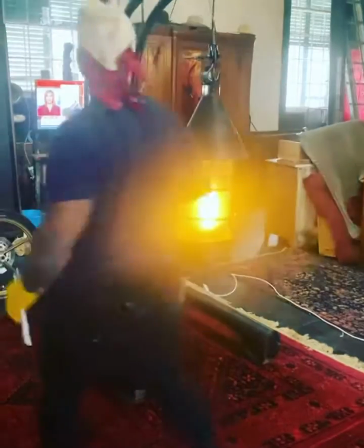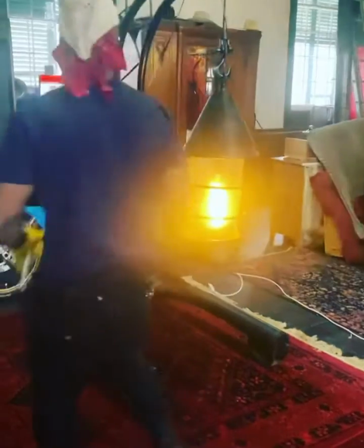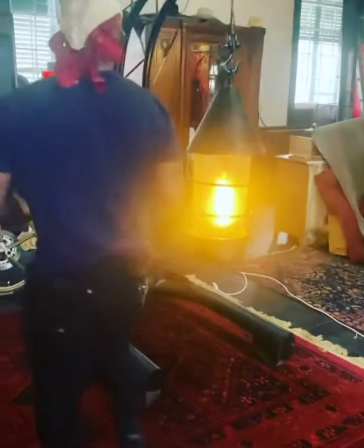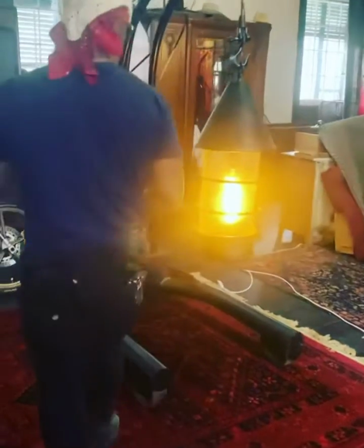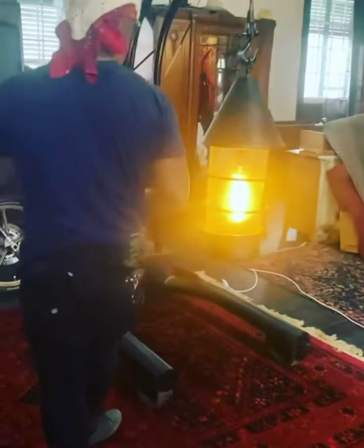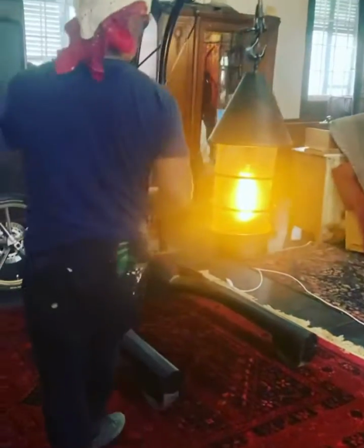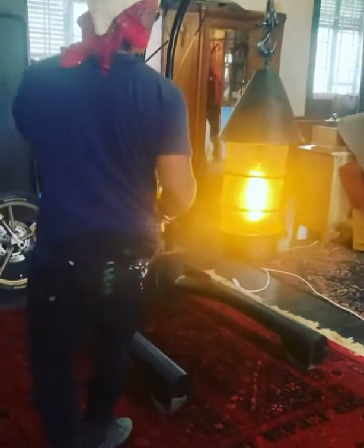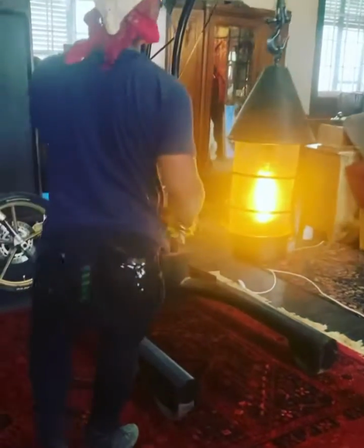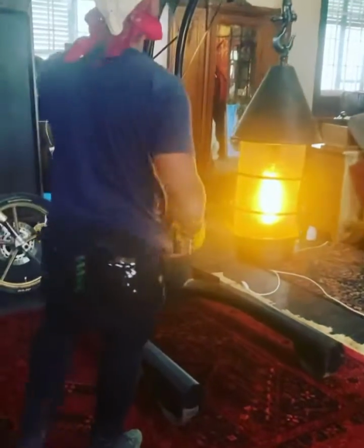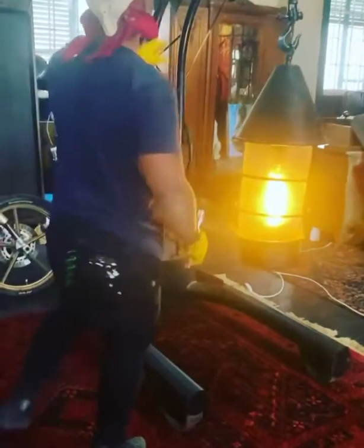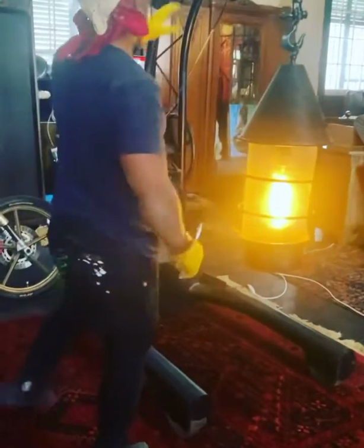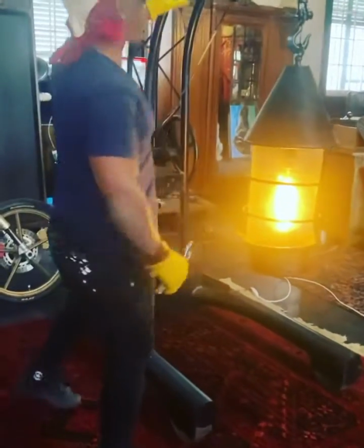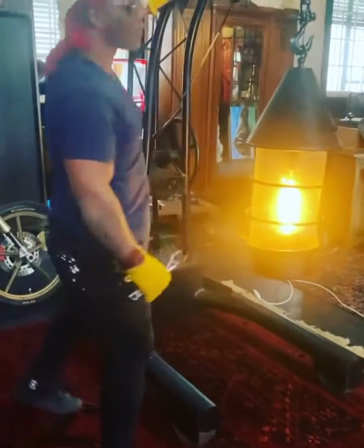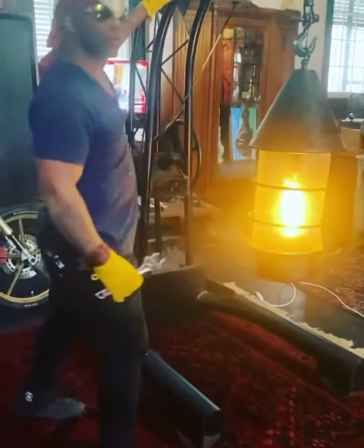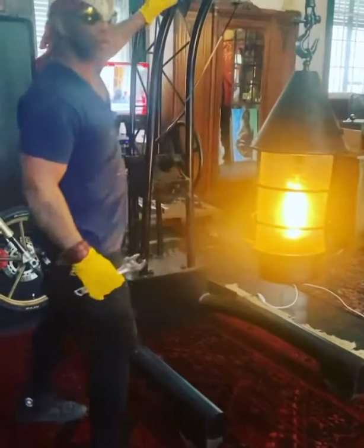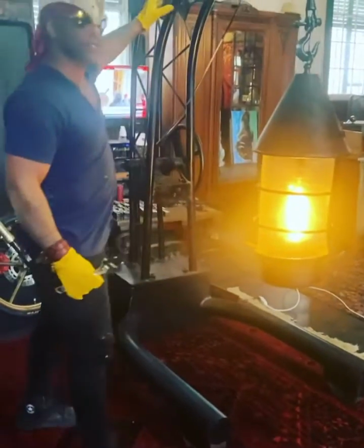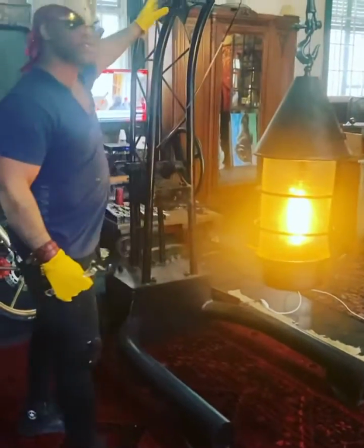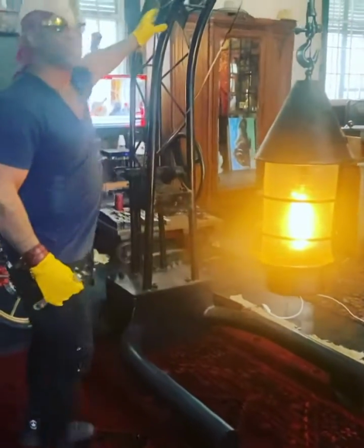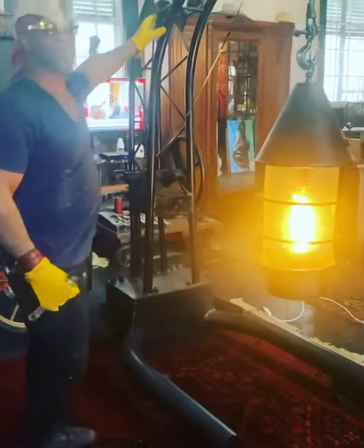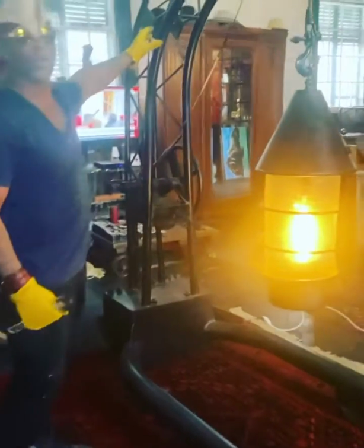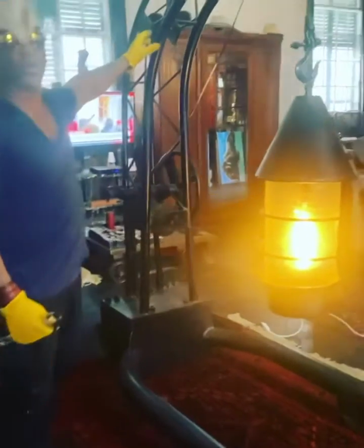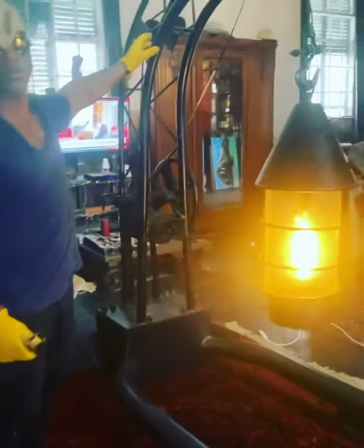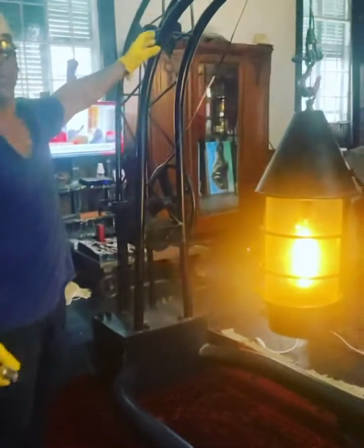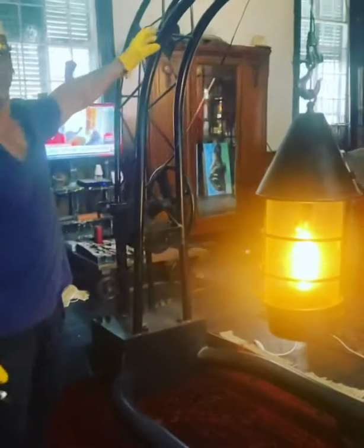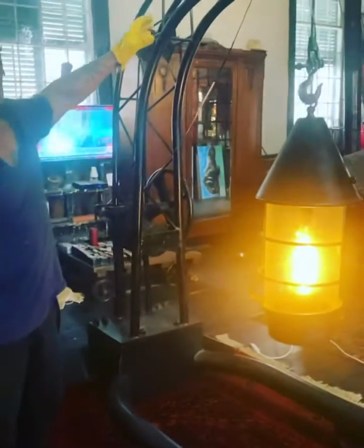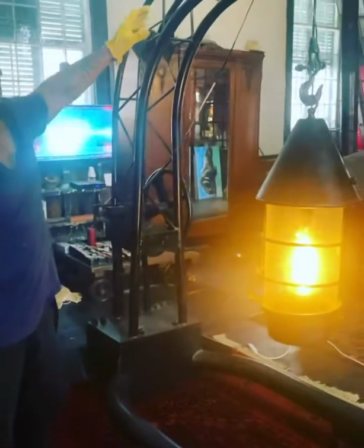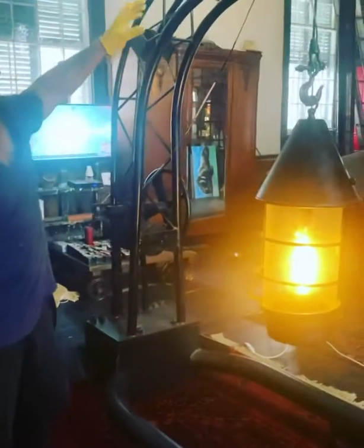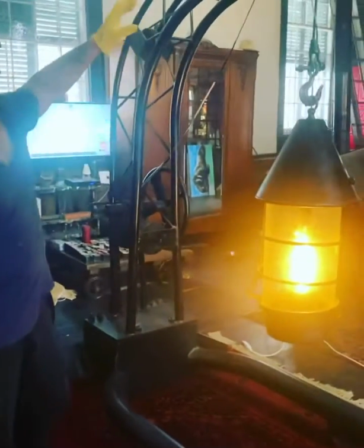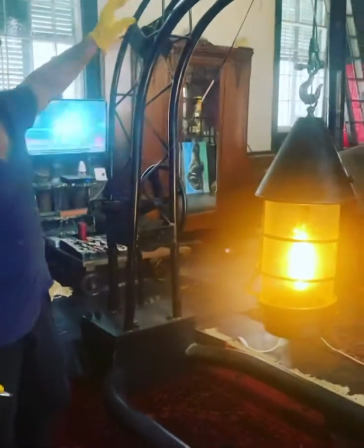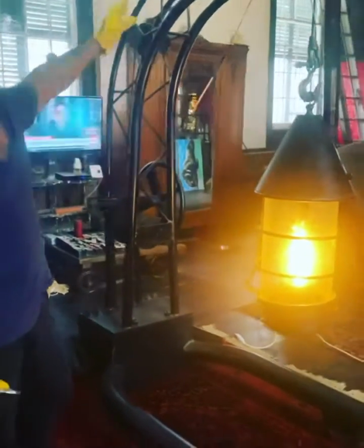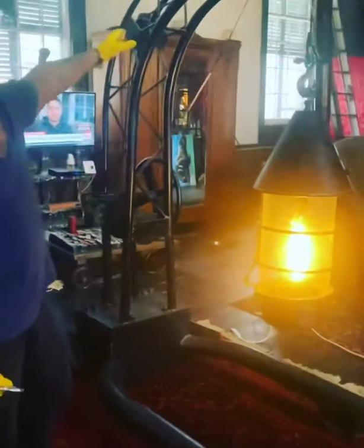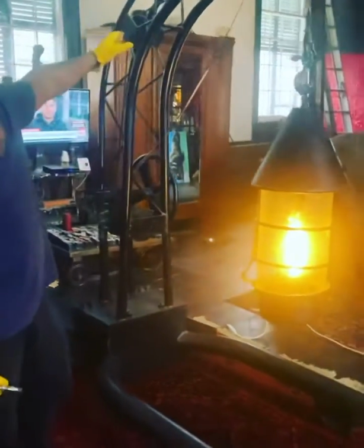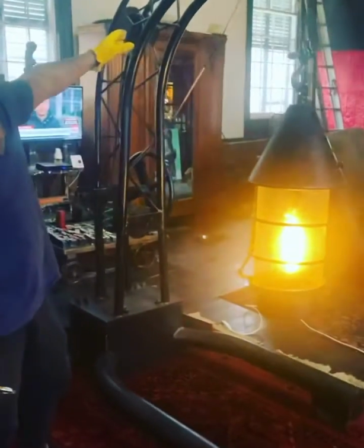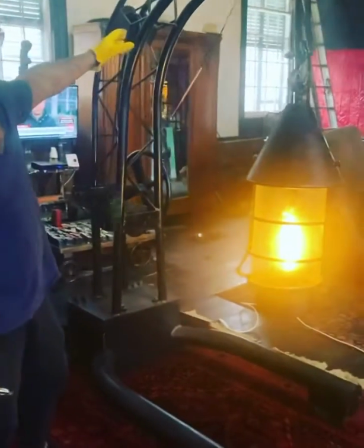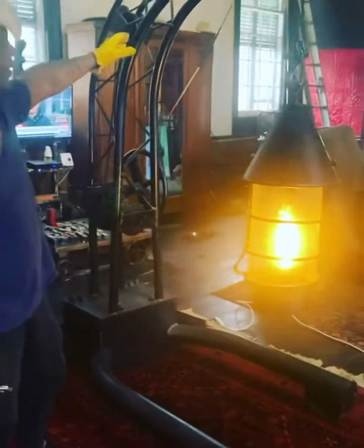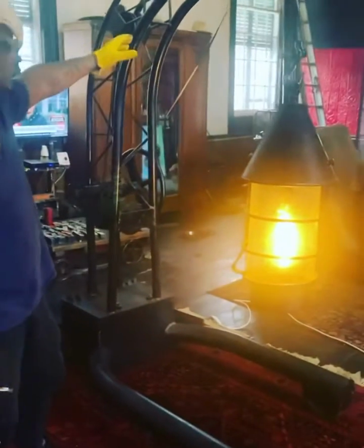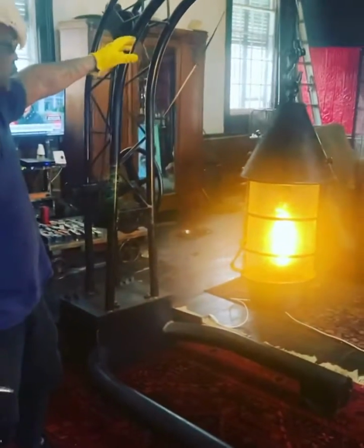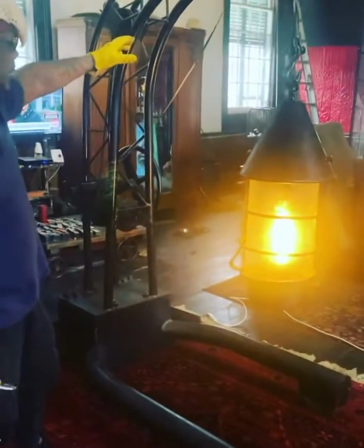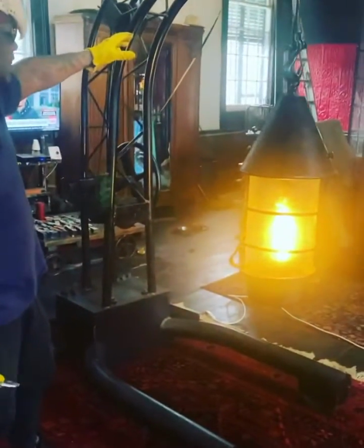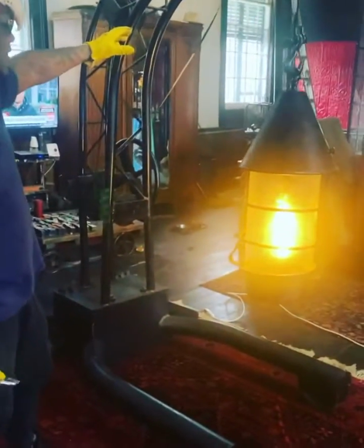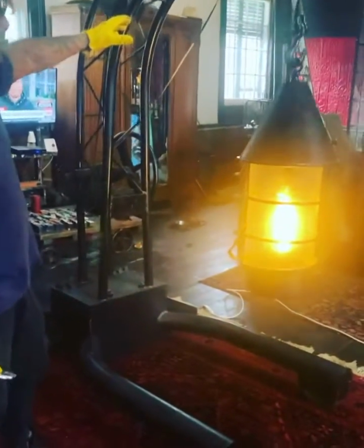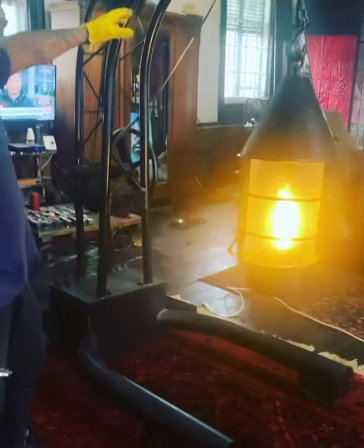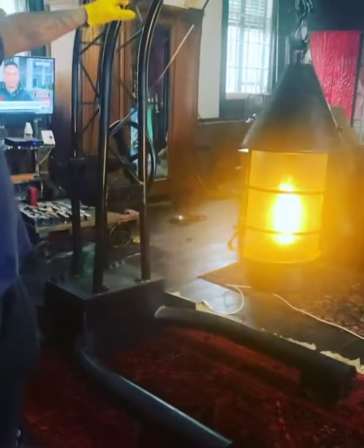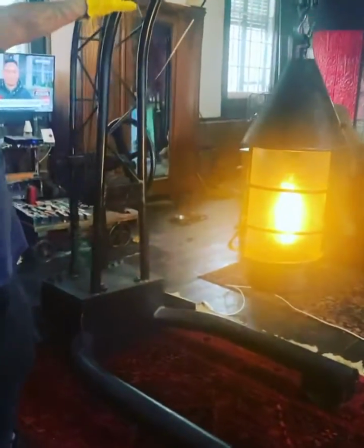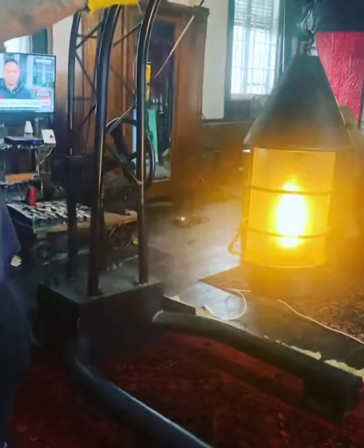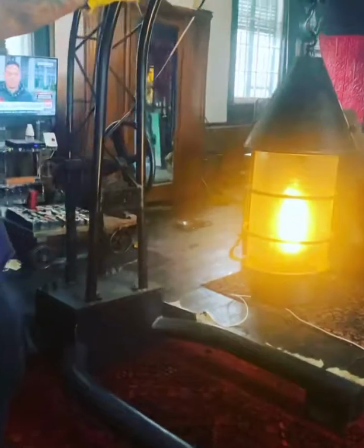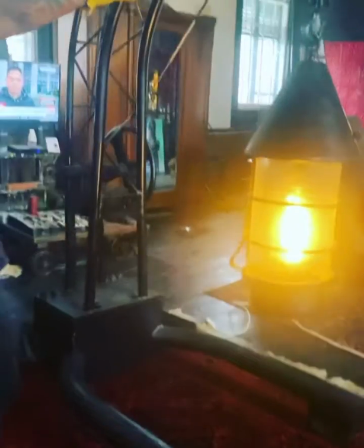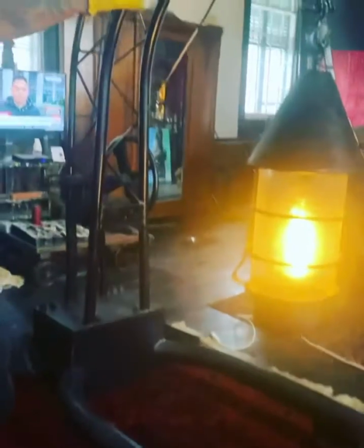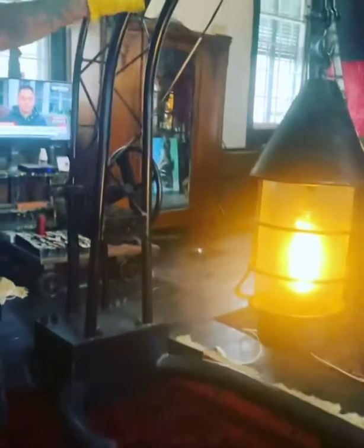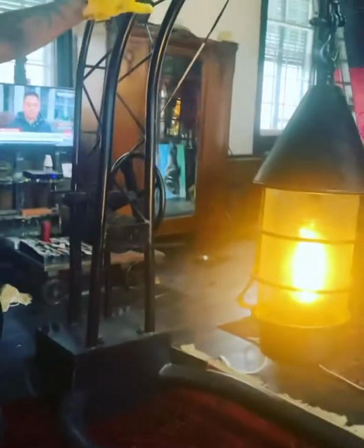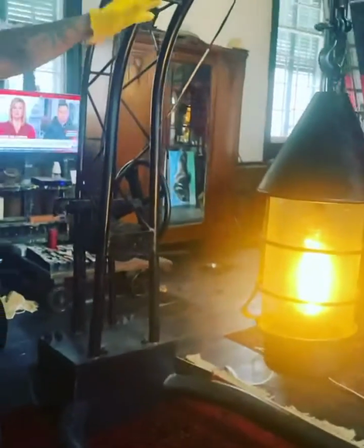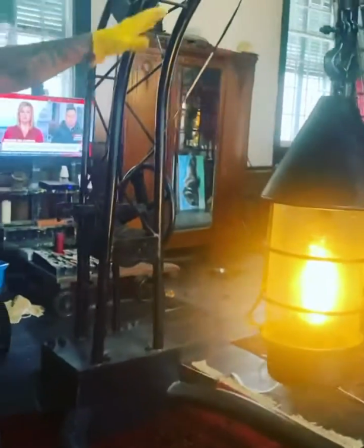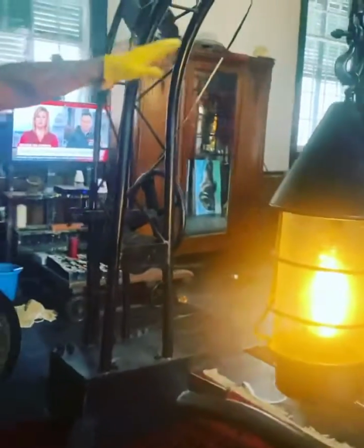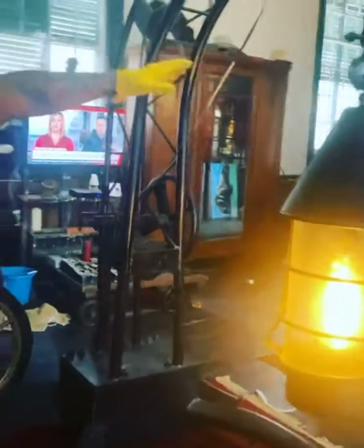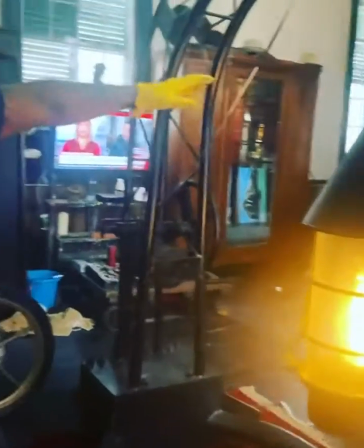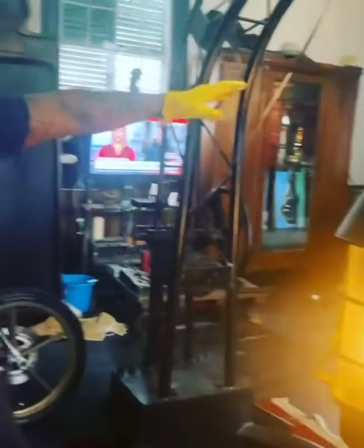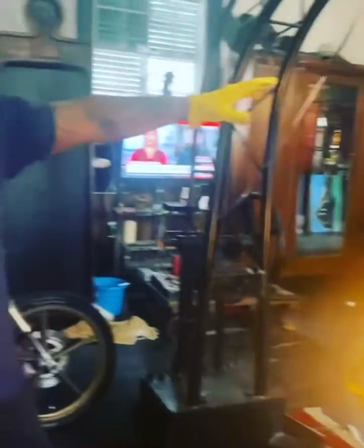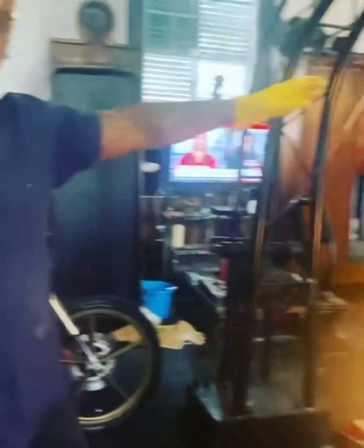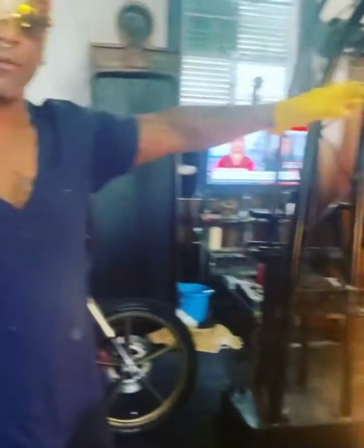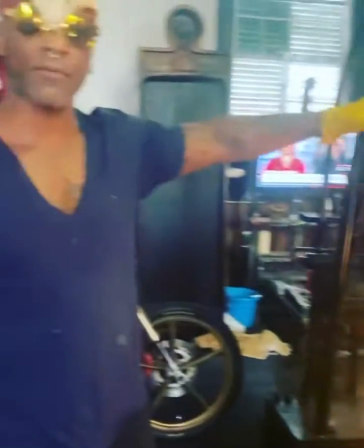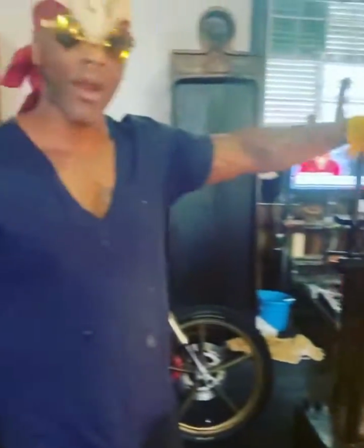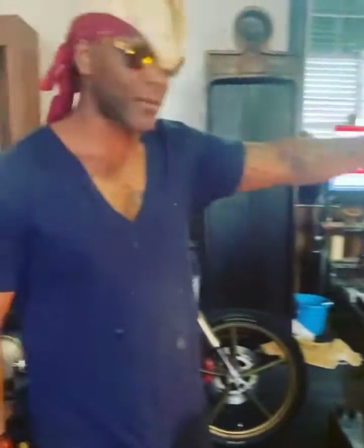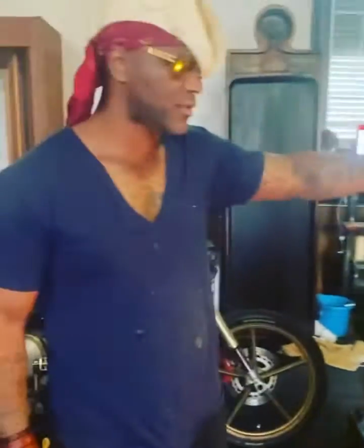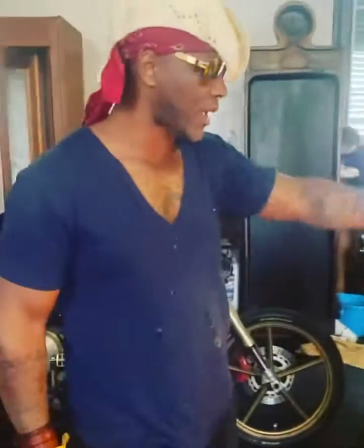This is an old rail. This is an old engine hoist from the 1920s, 30s. I pulled it out of a farmer's backyard.